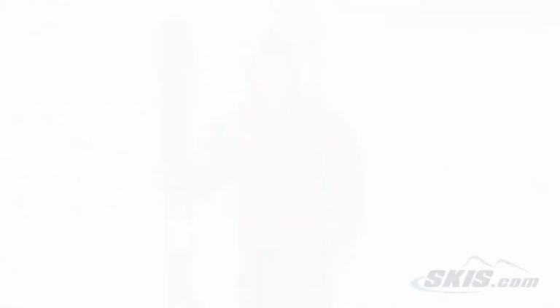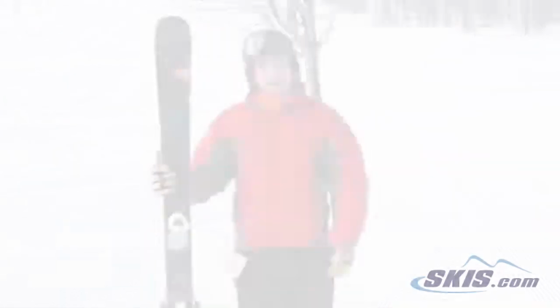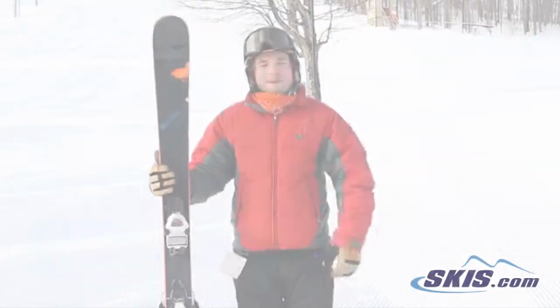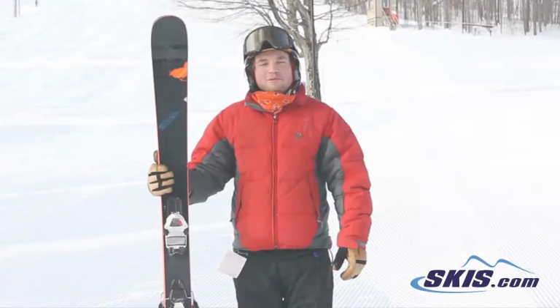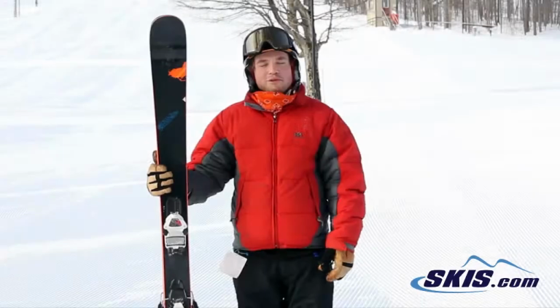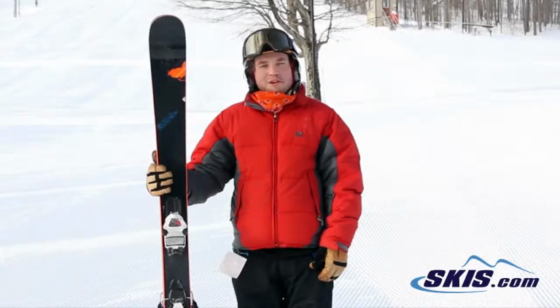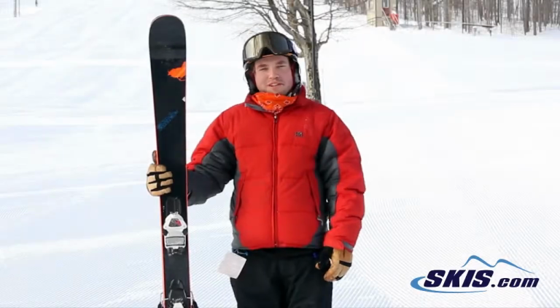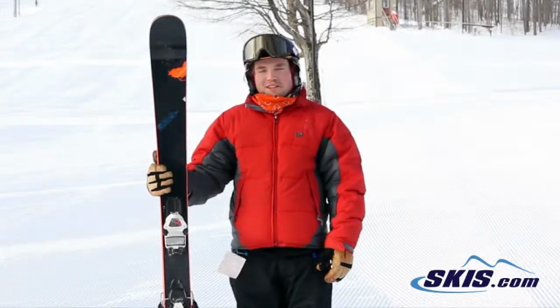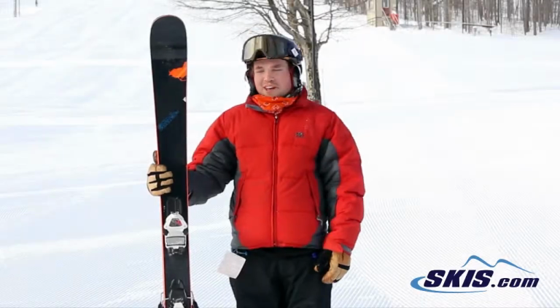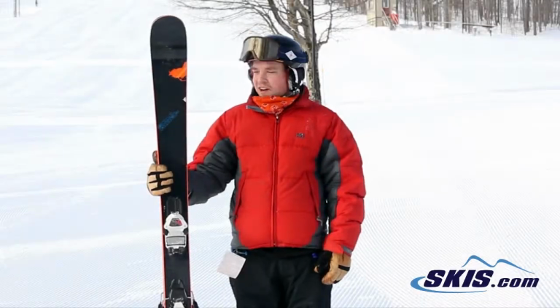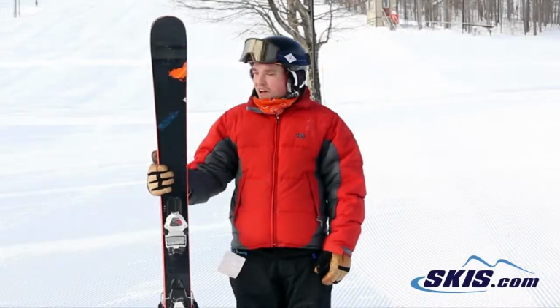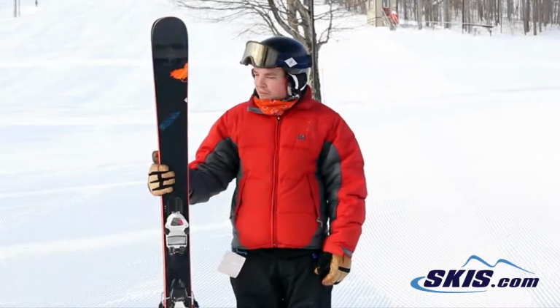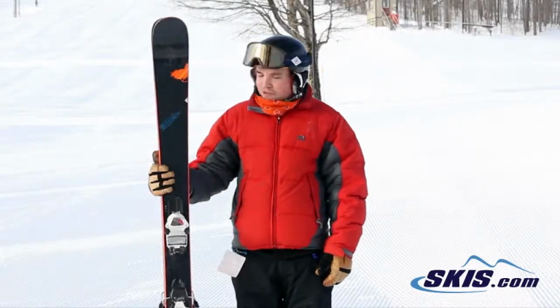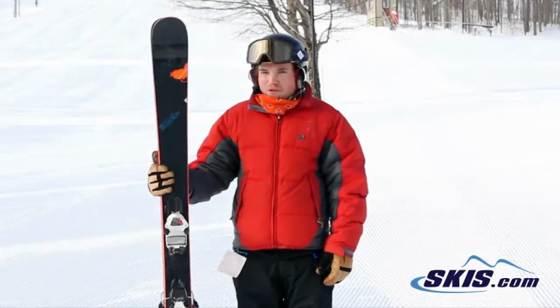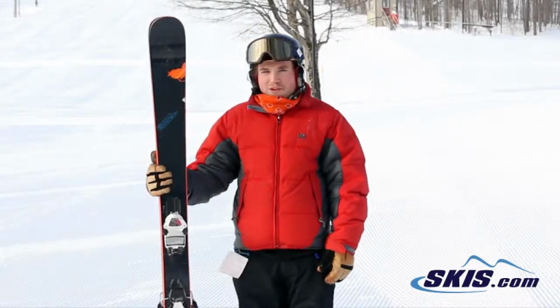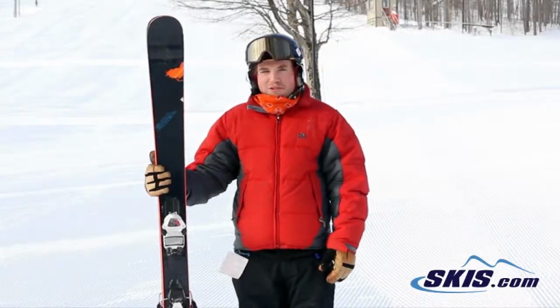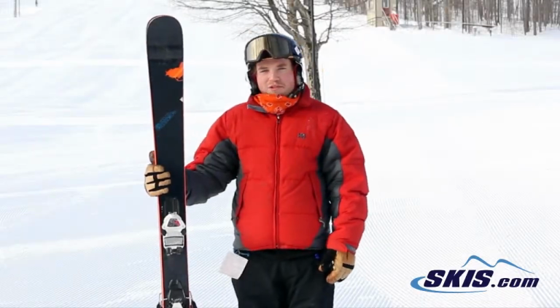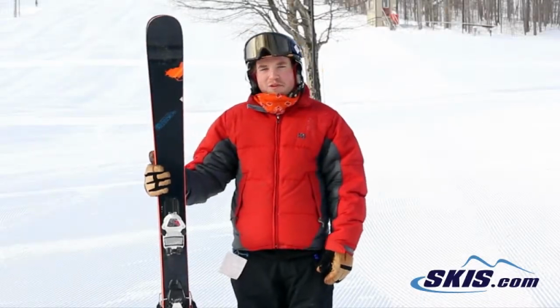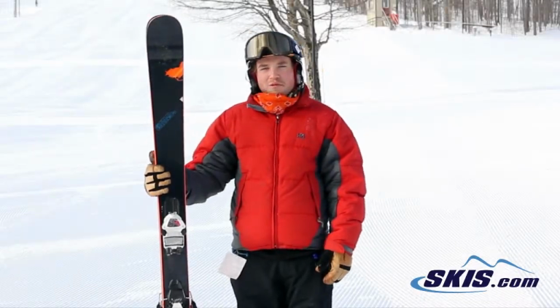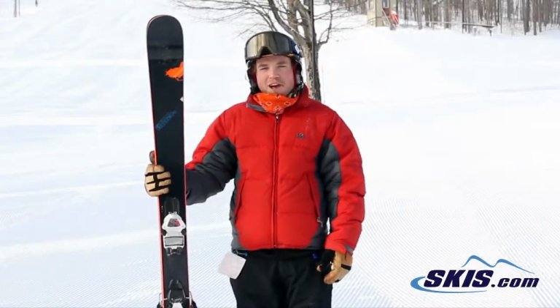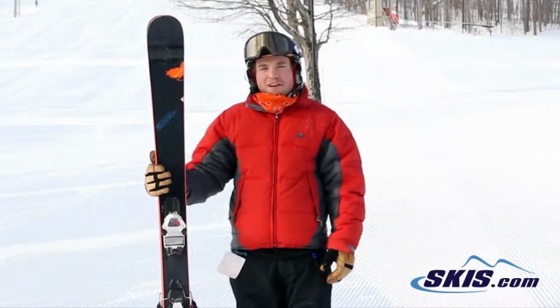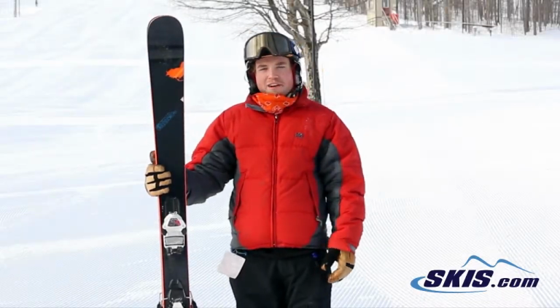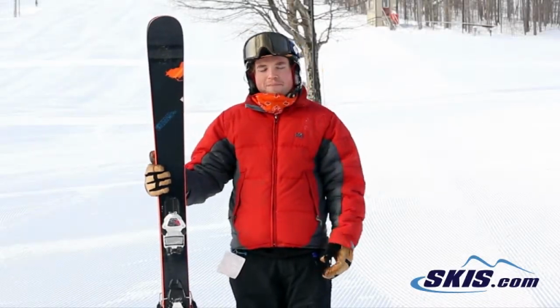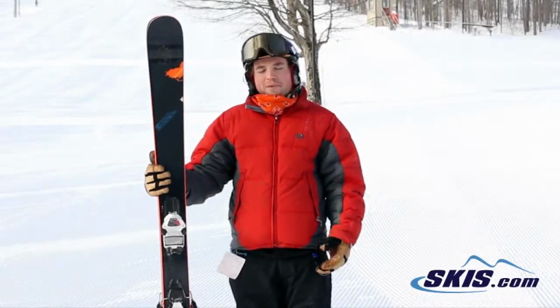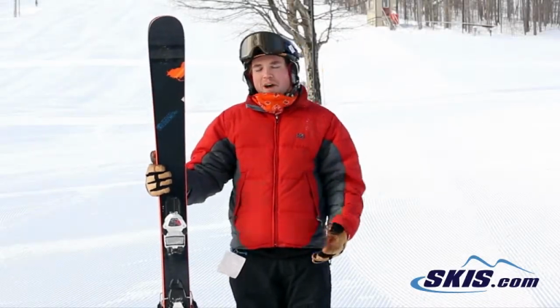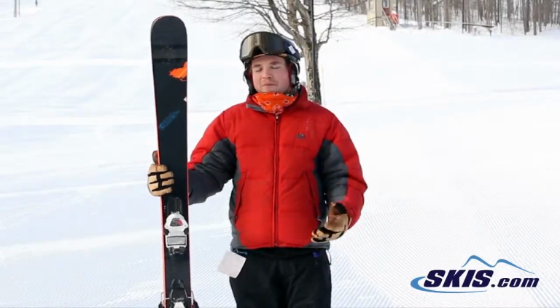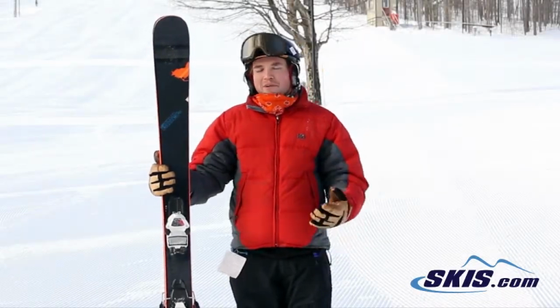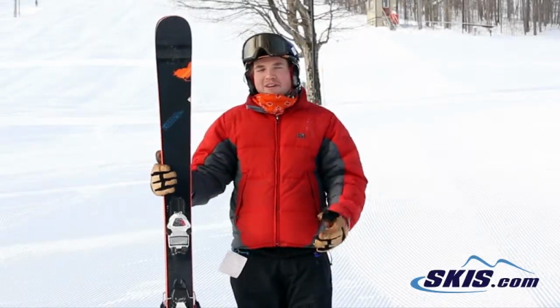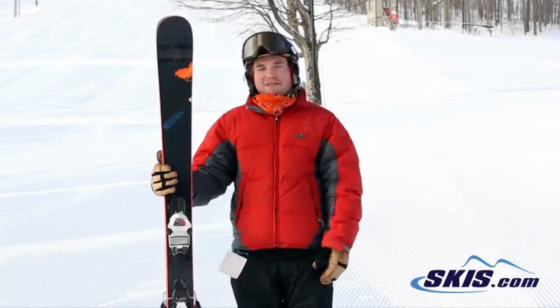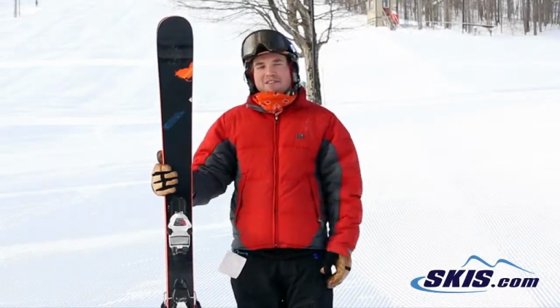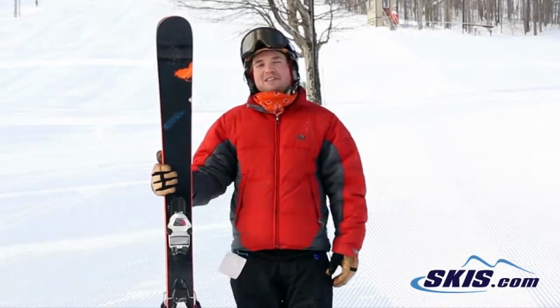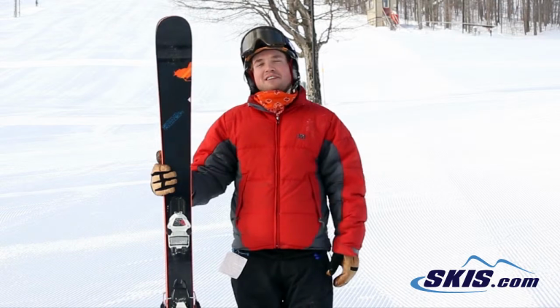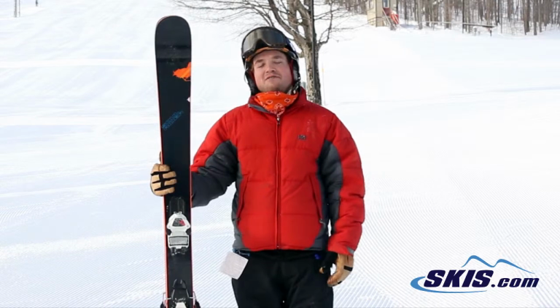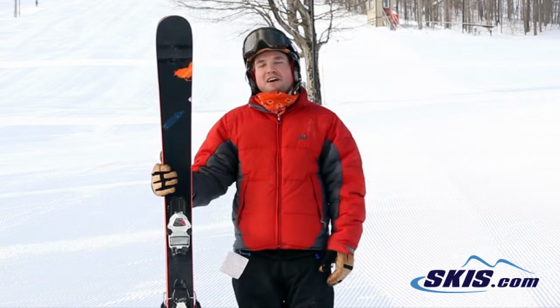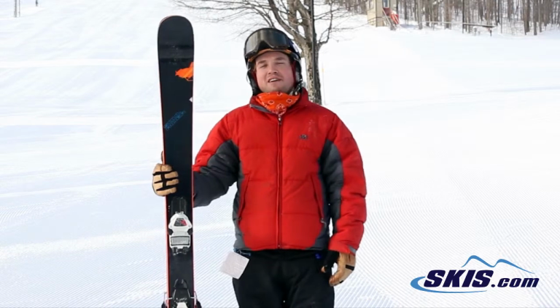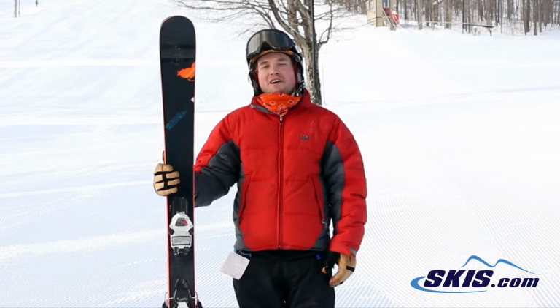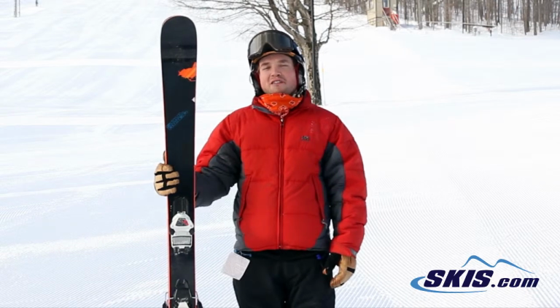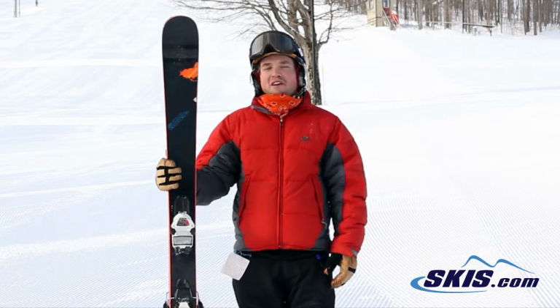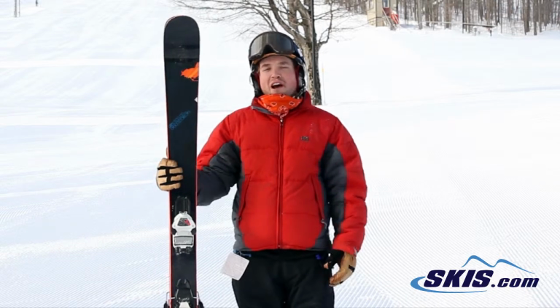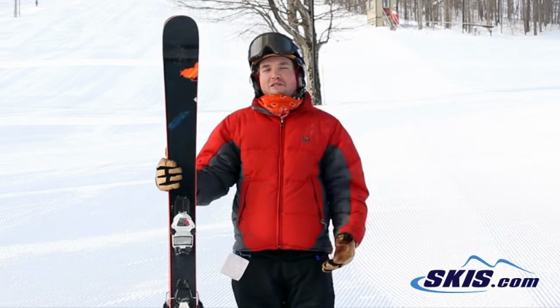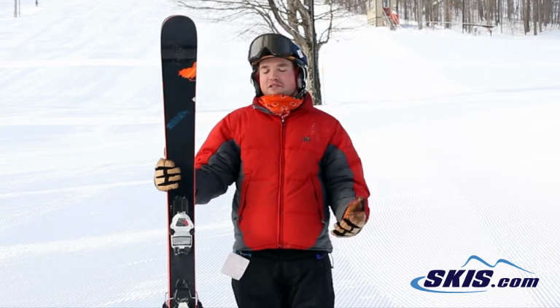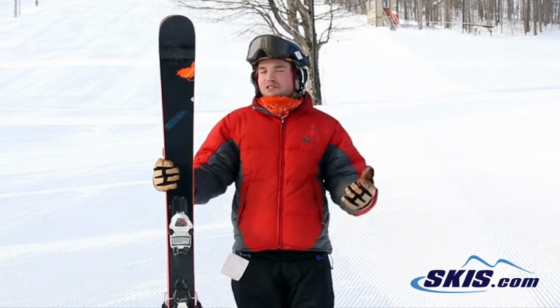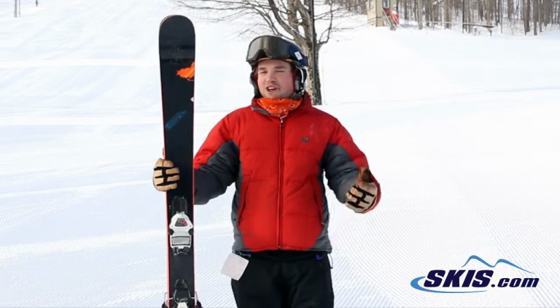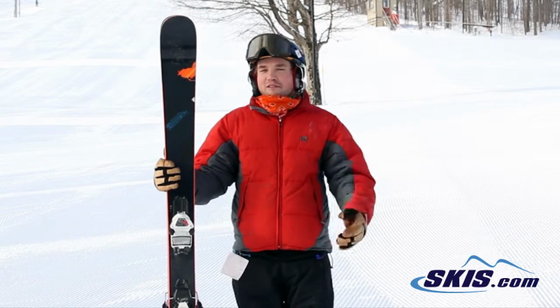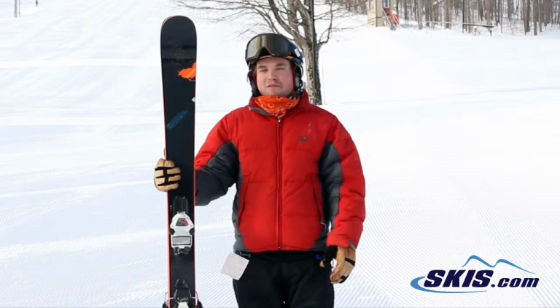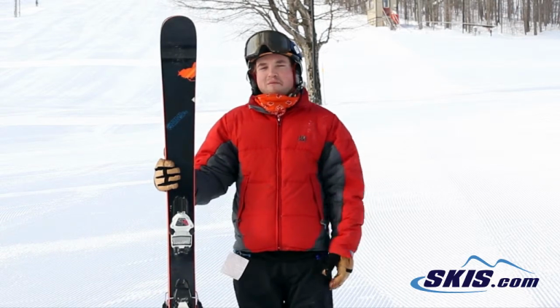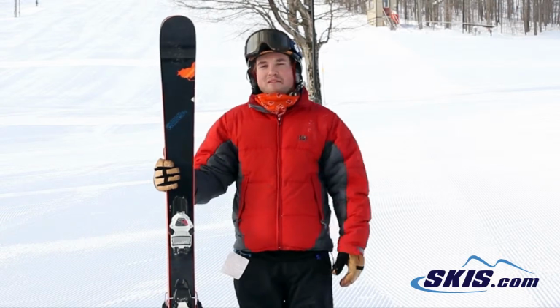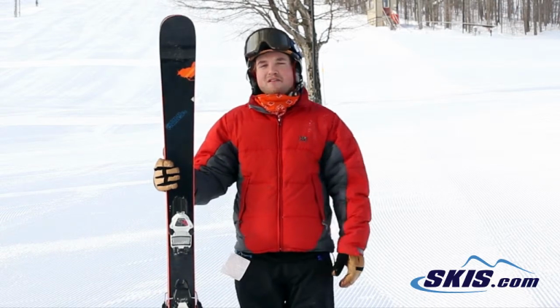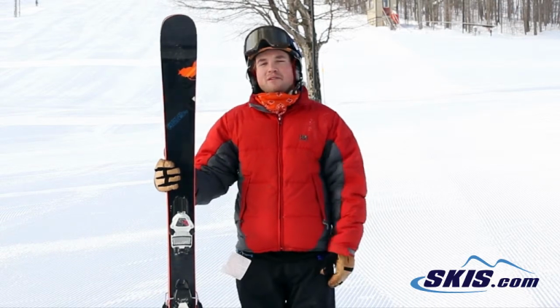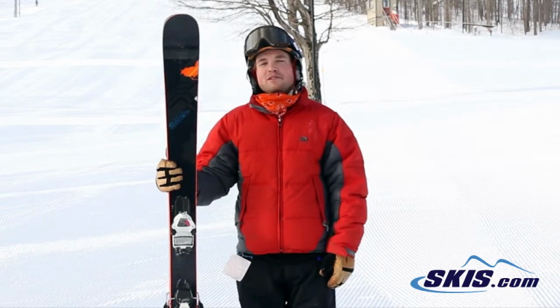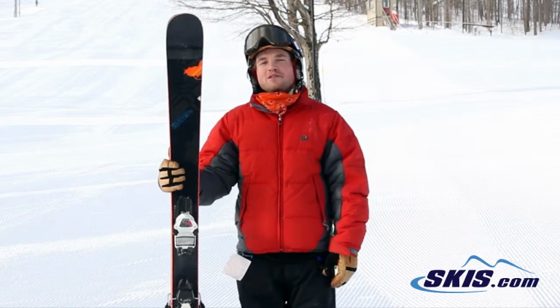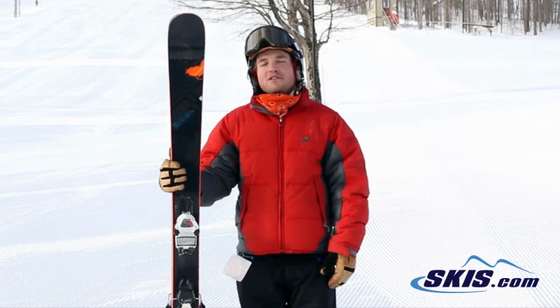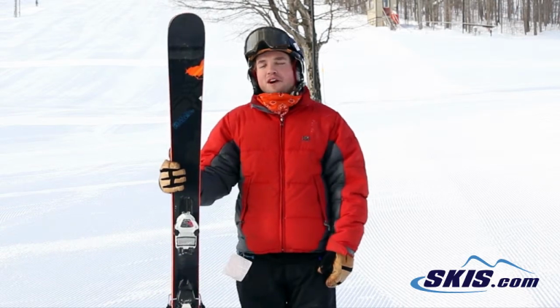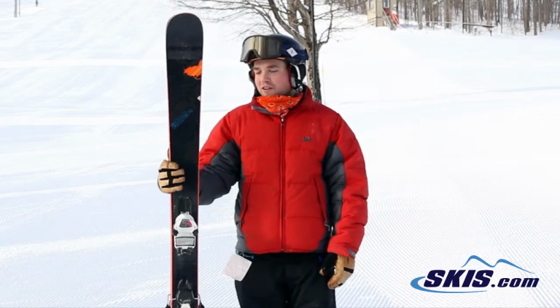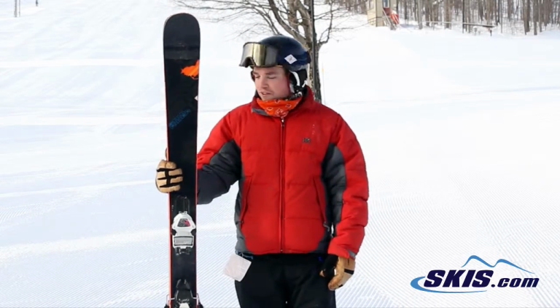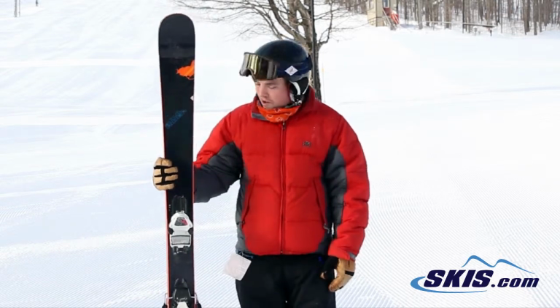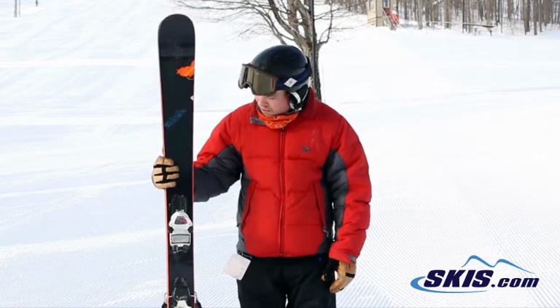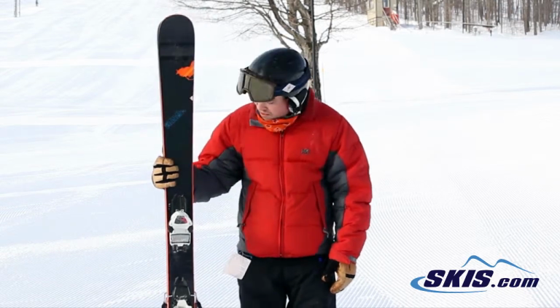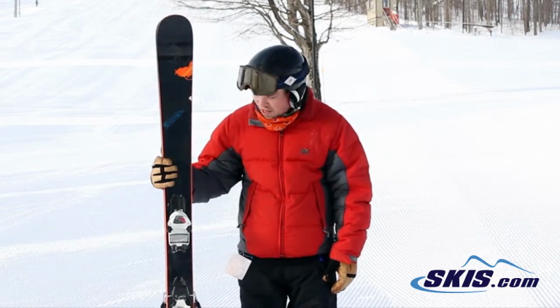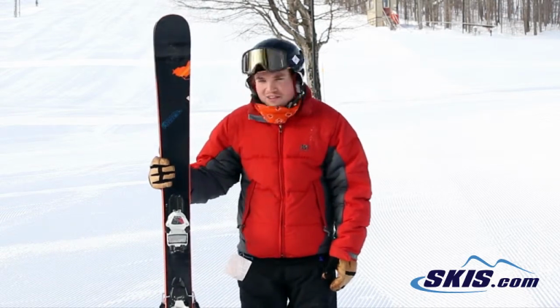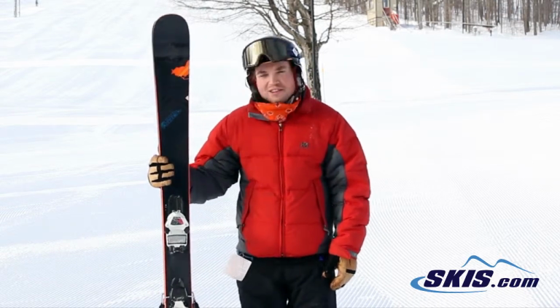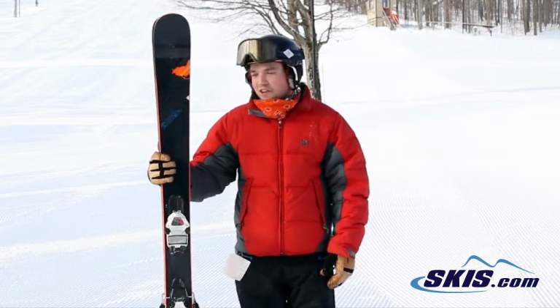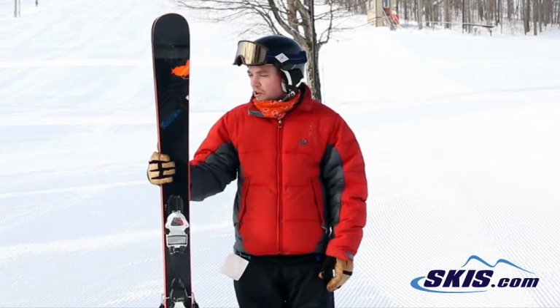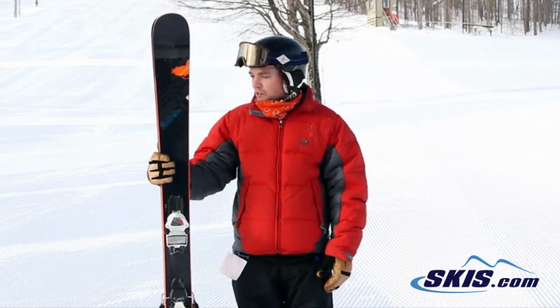Hi, I'm Troy. I just got off the Nordica Soul Rider. I'm going to give this ski a 5 out of 5 — it's definitely been my favorite so far as far as the testing goes.